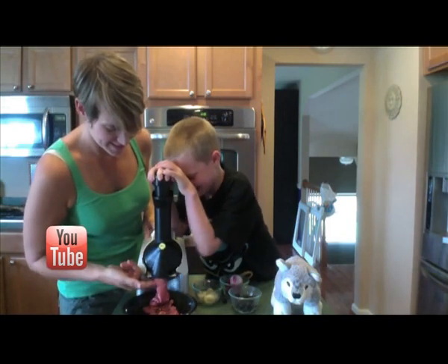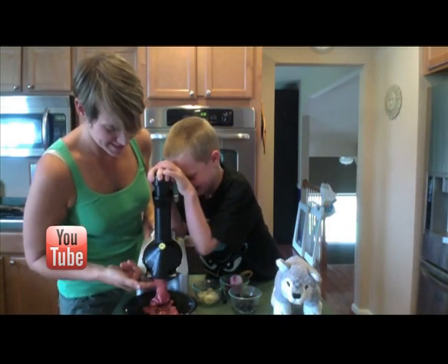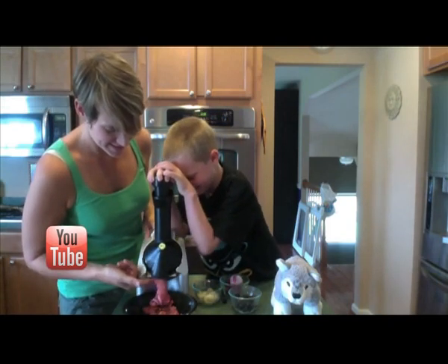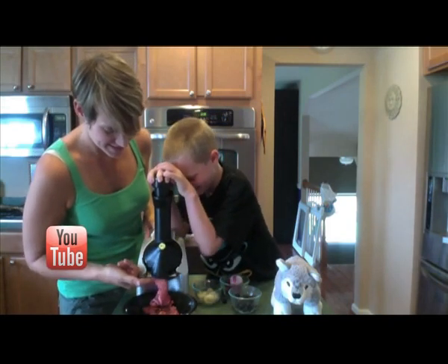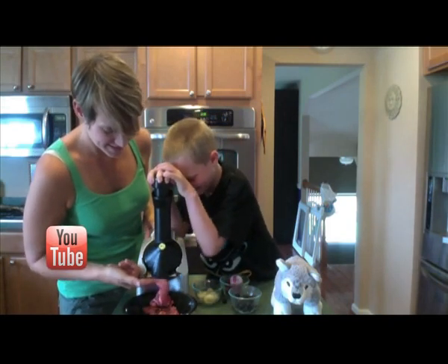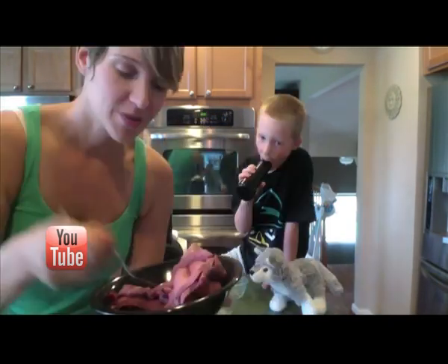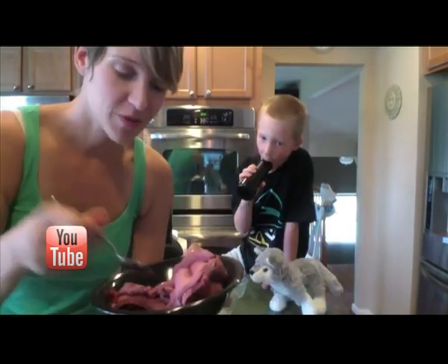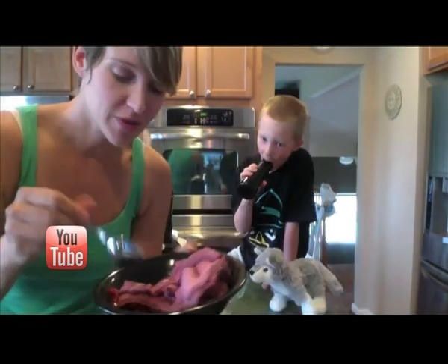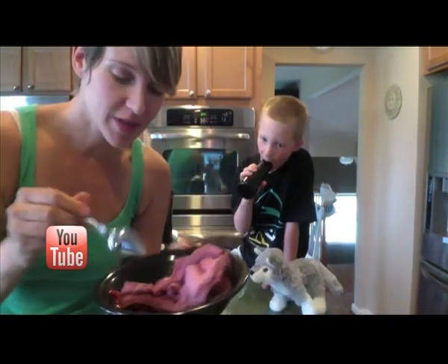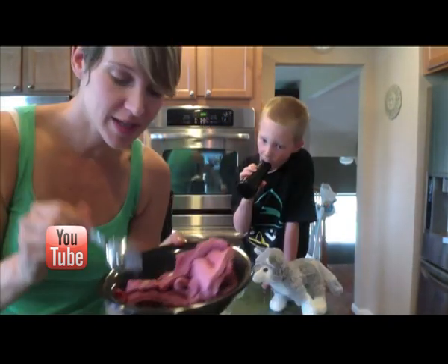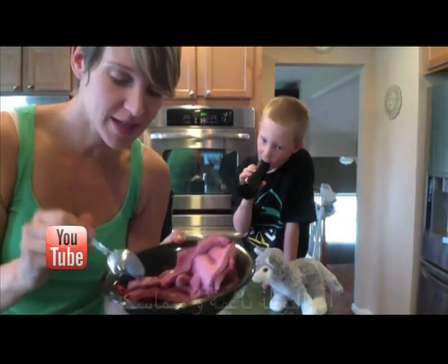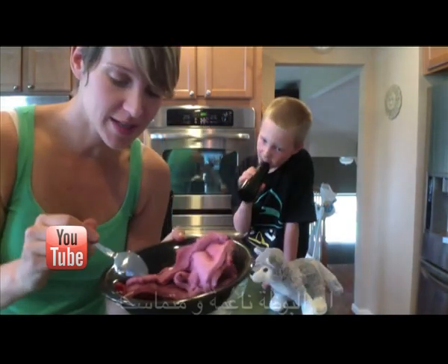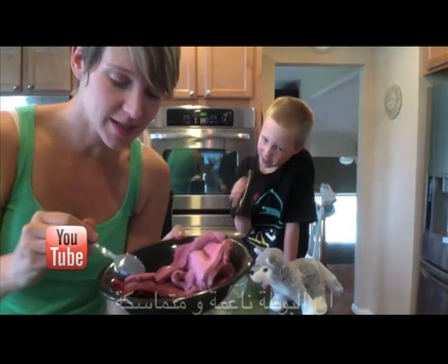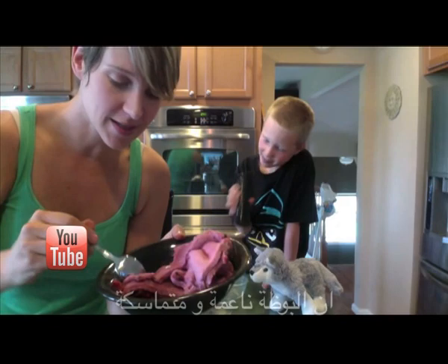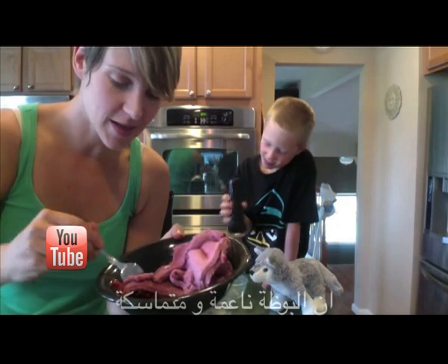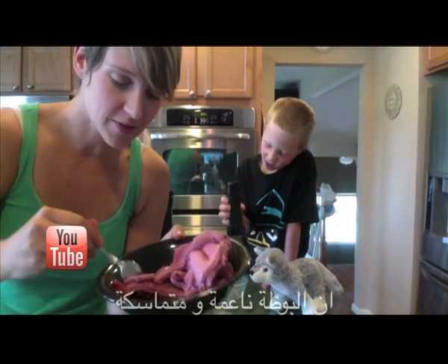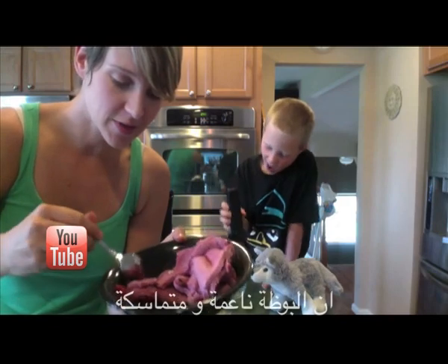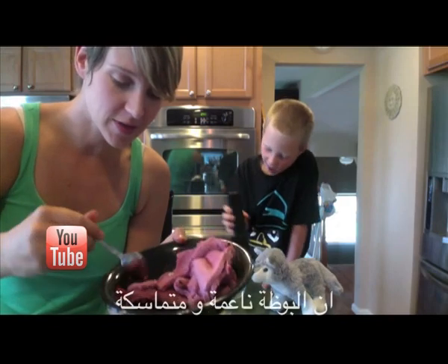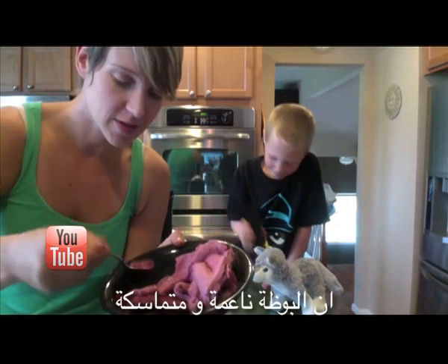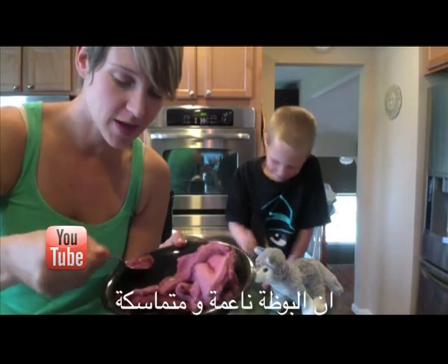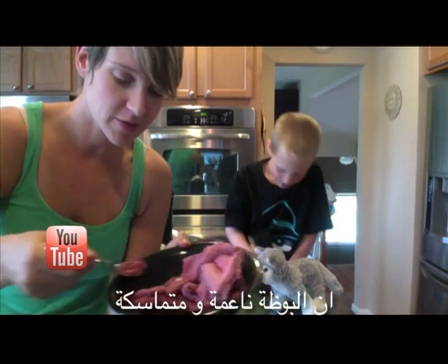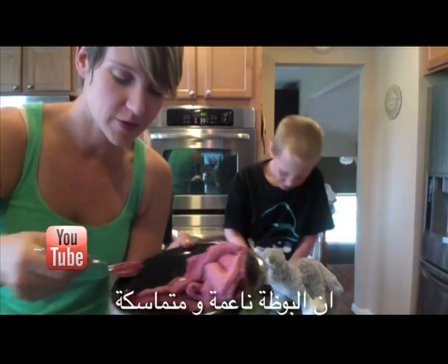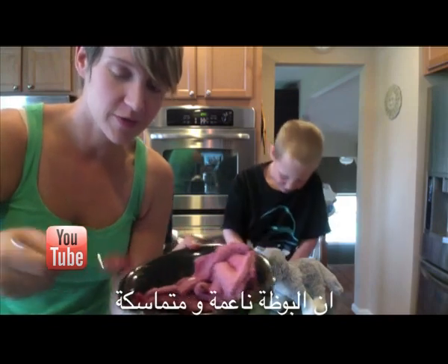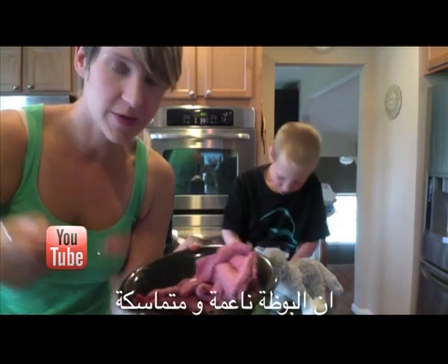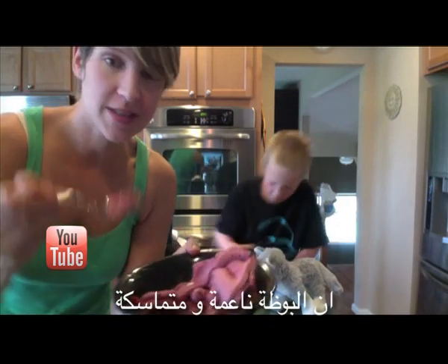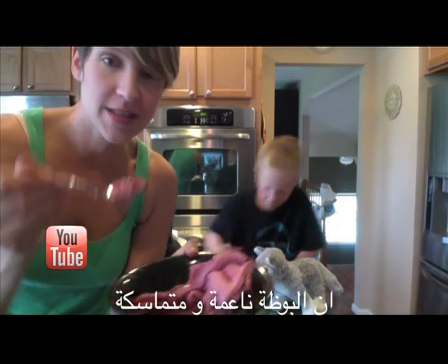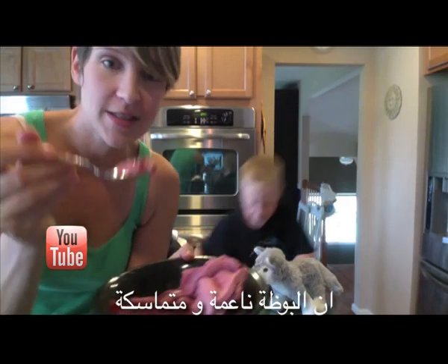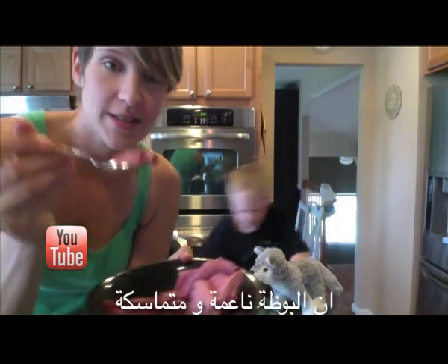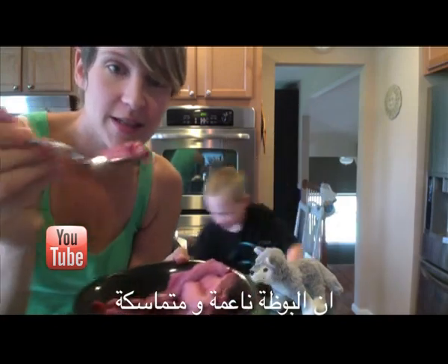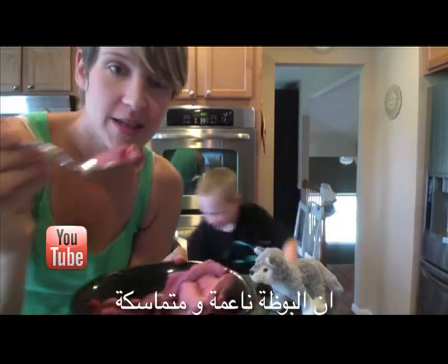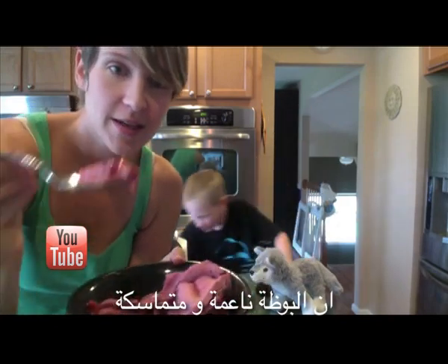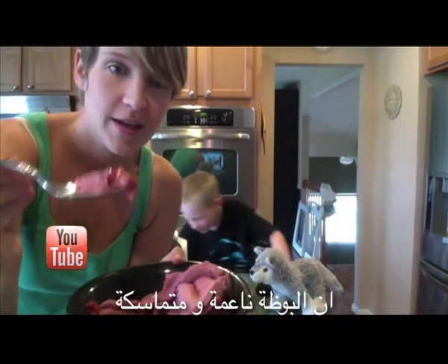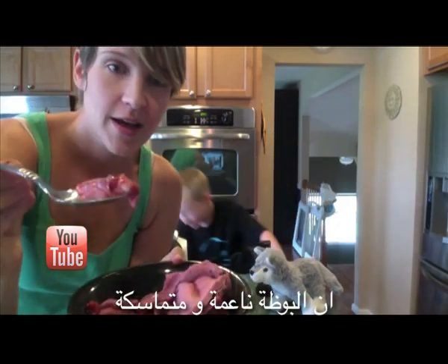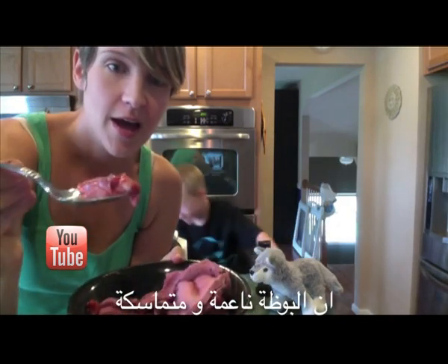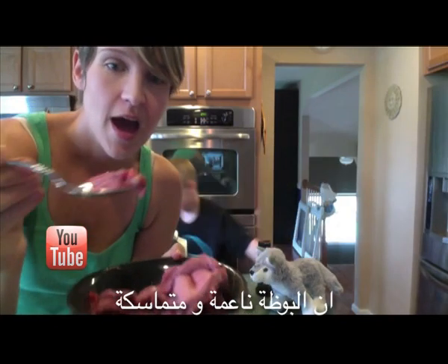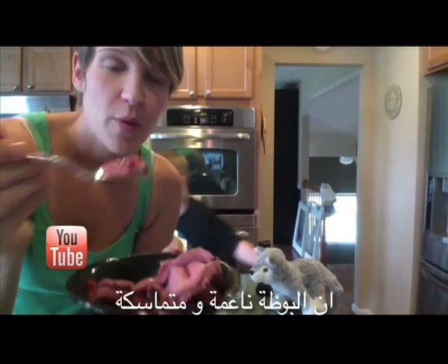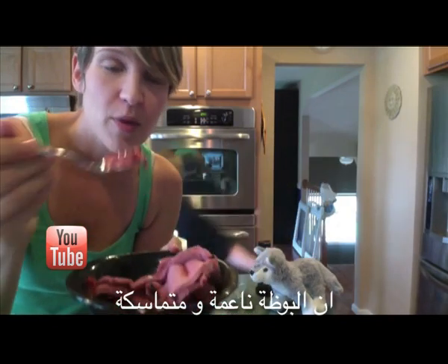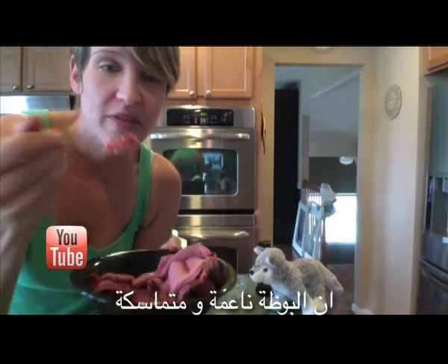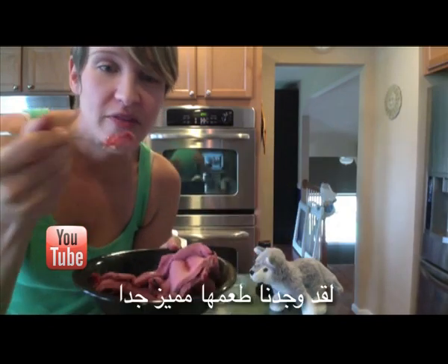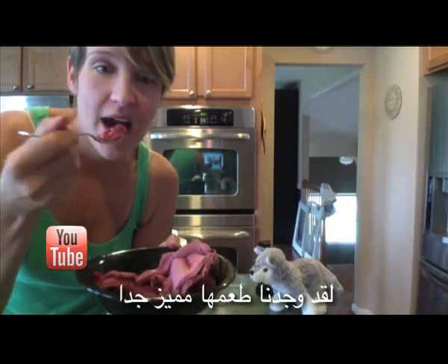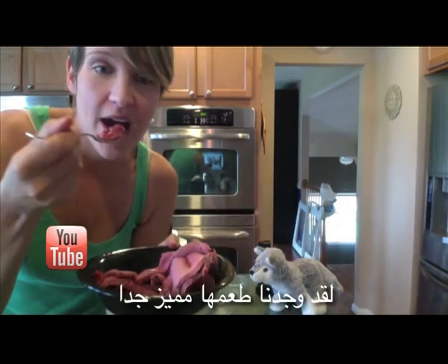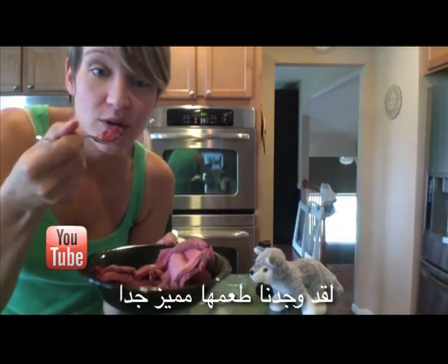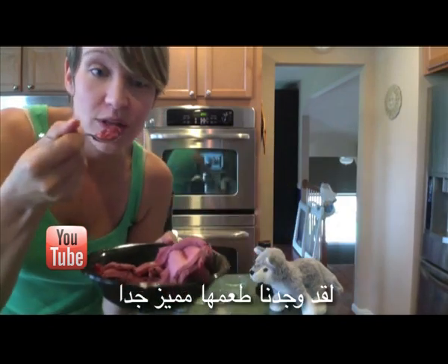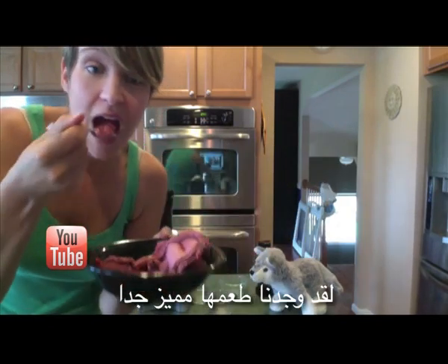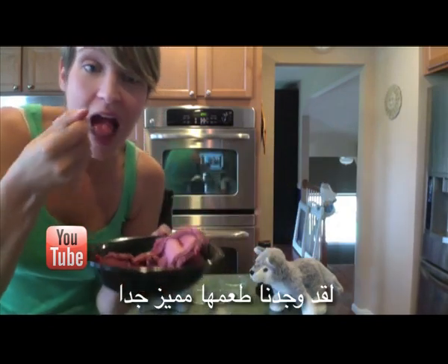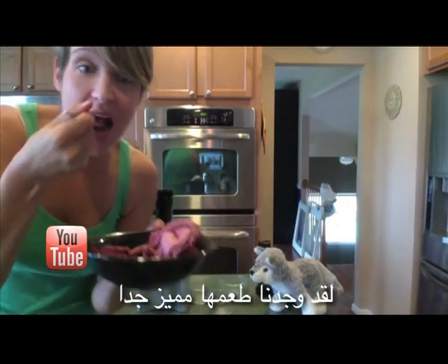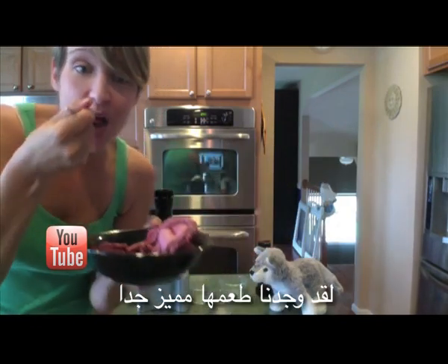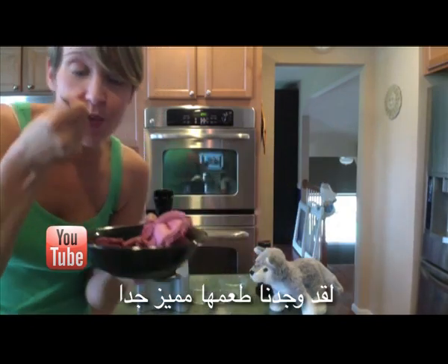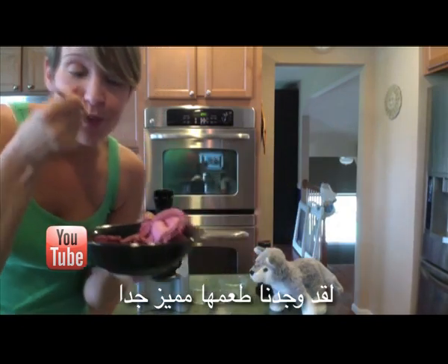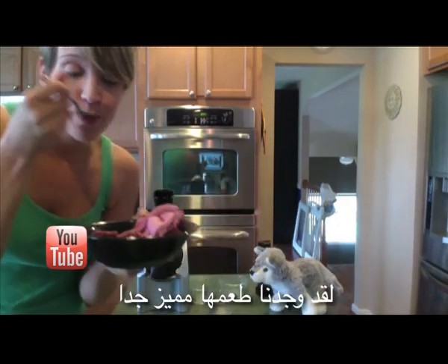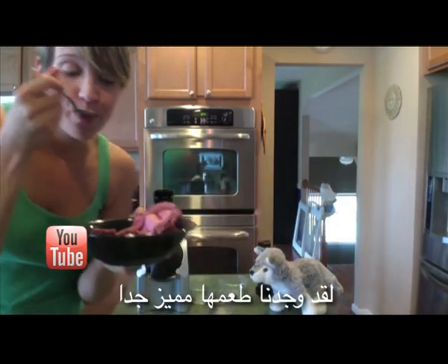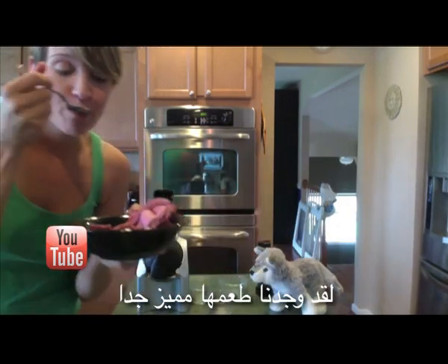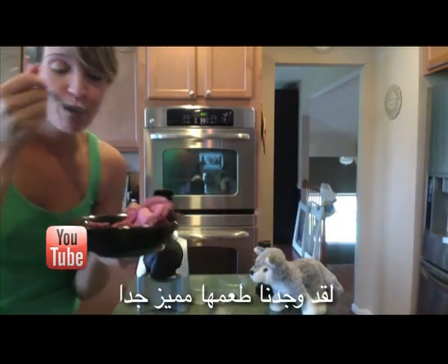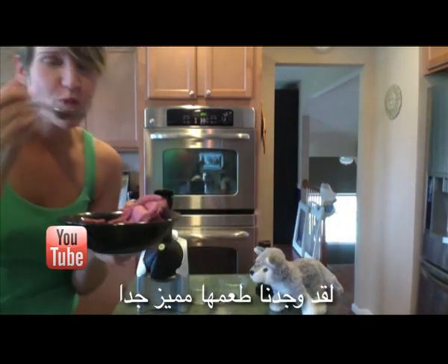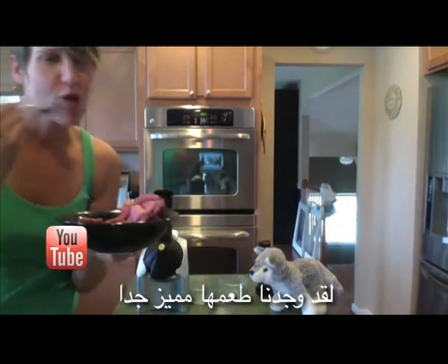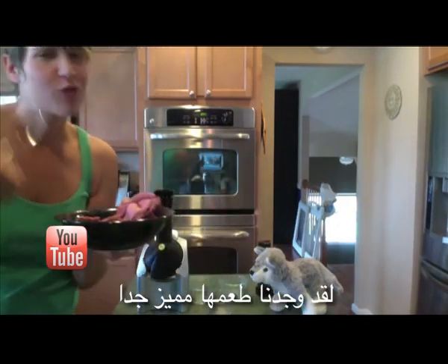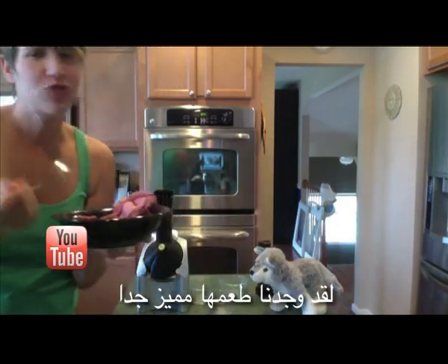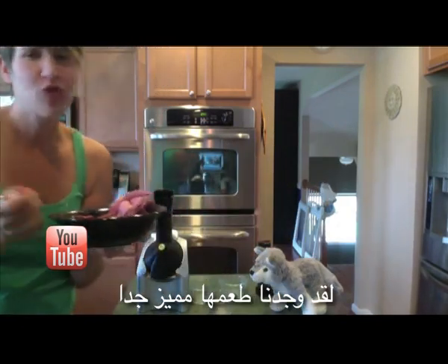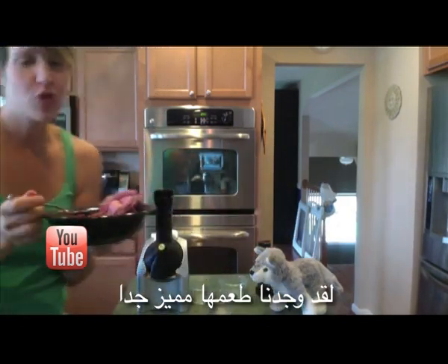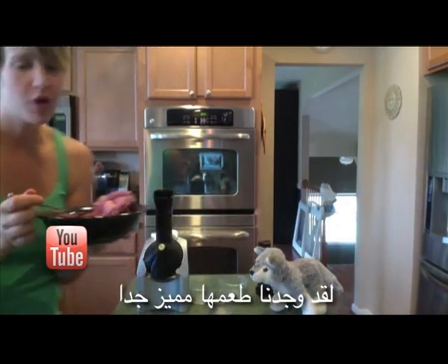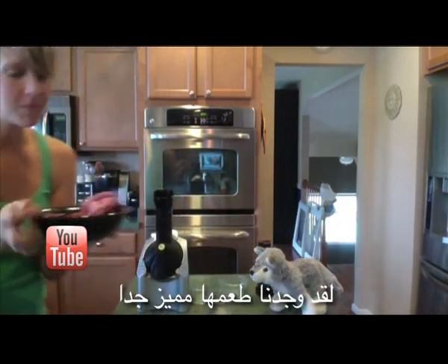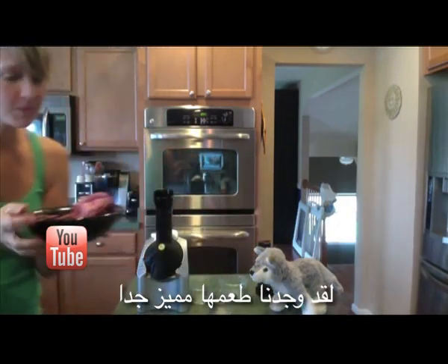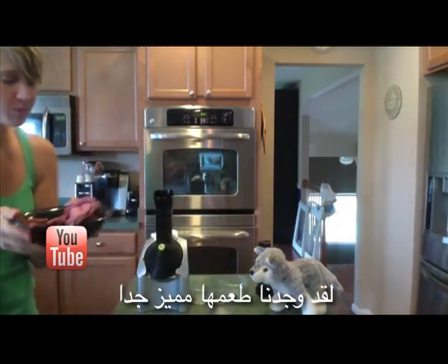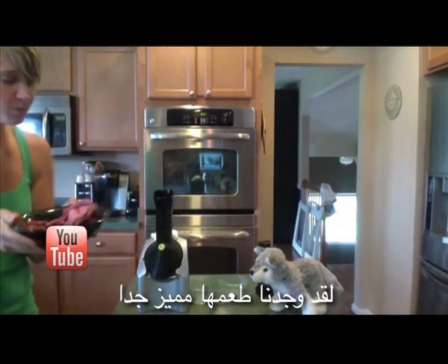It really is like soft serve consistency. We found our favorite.